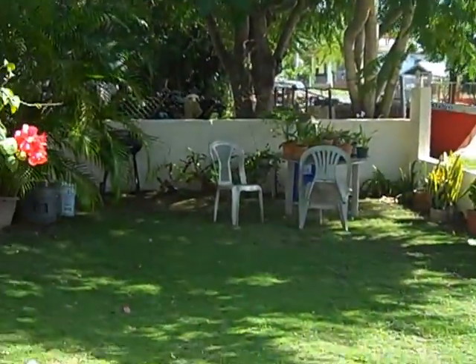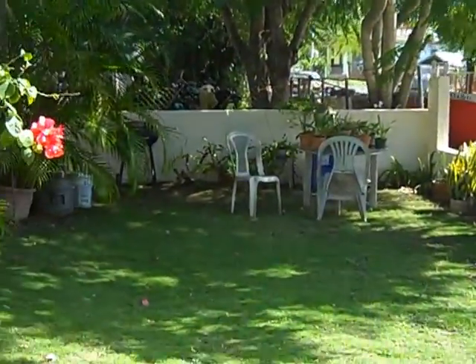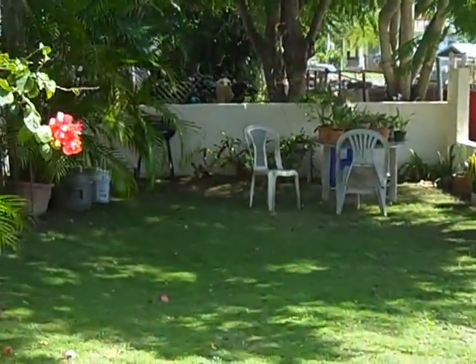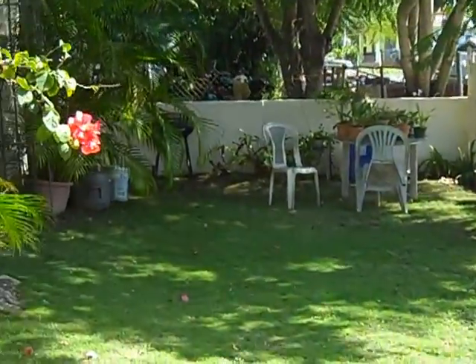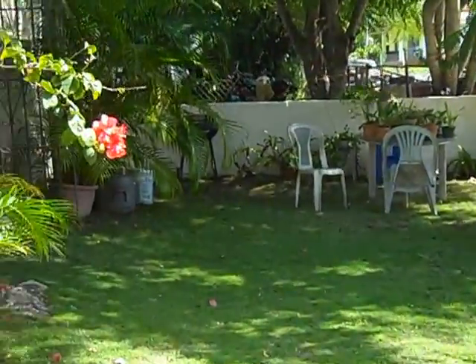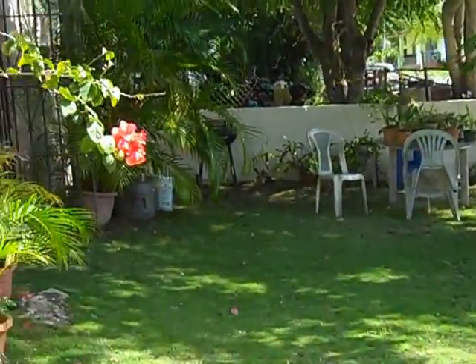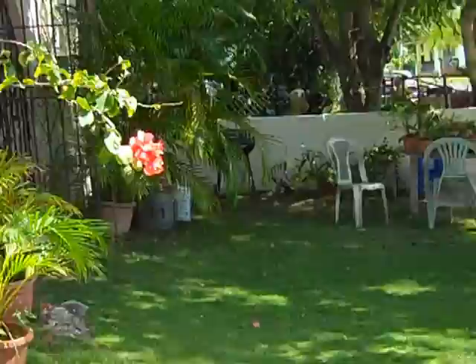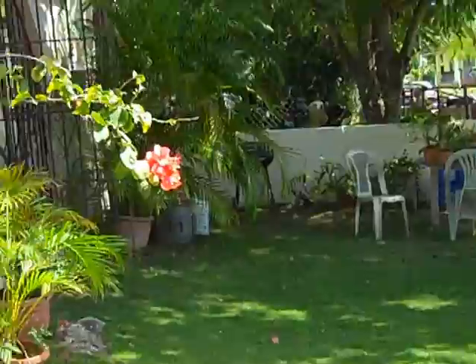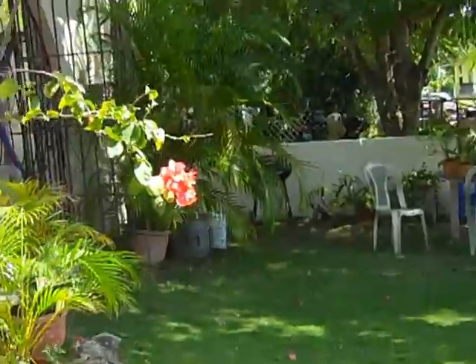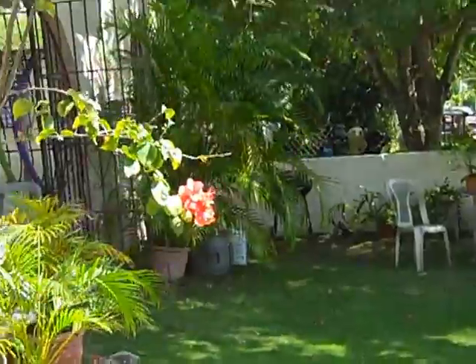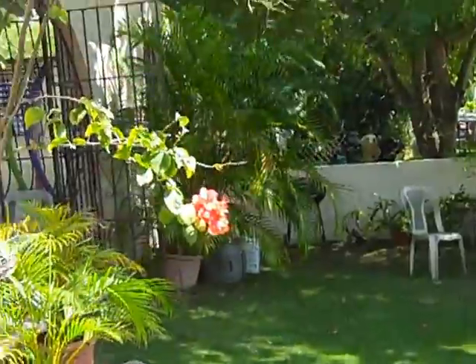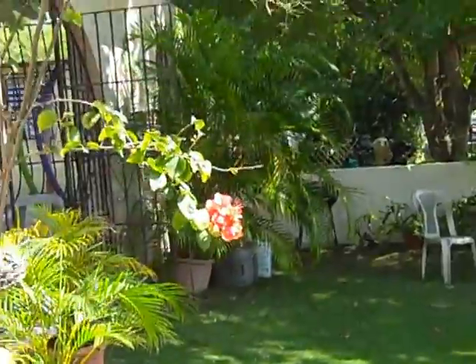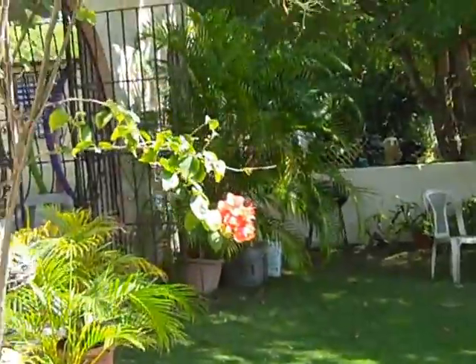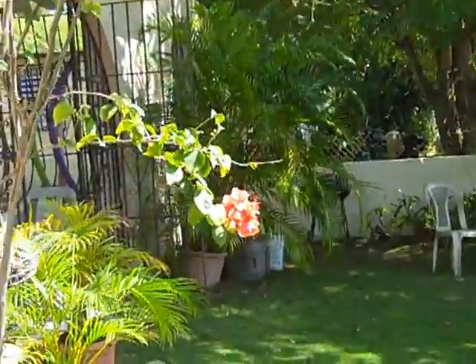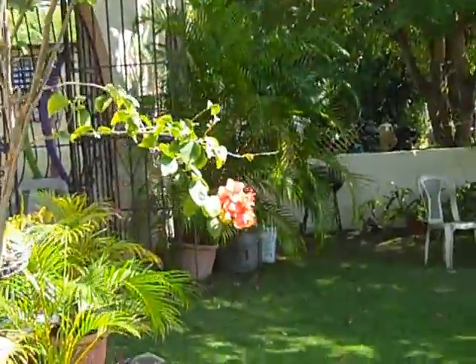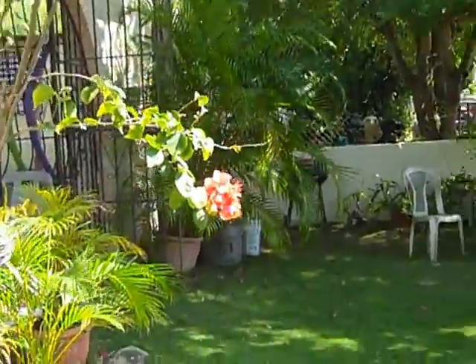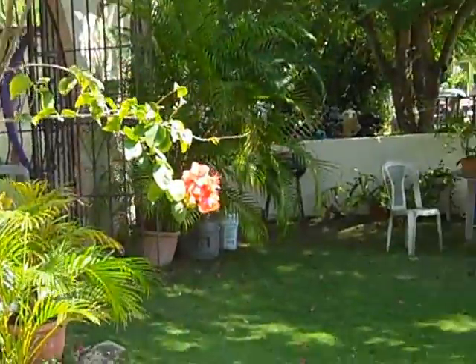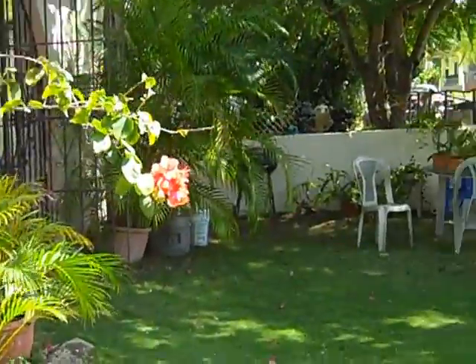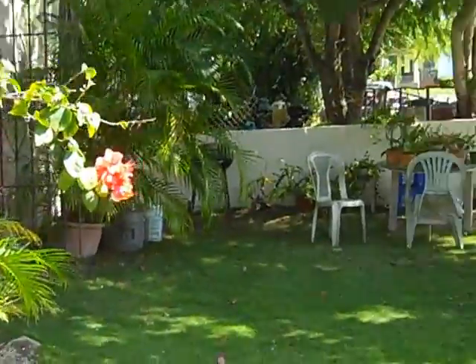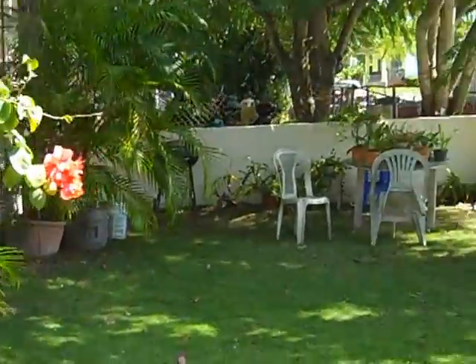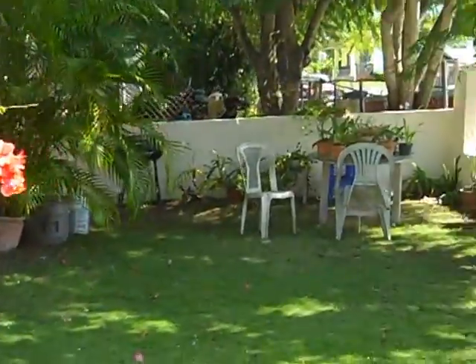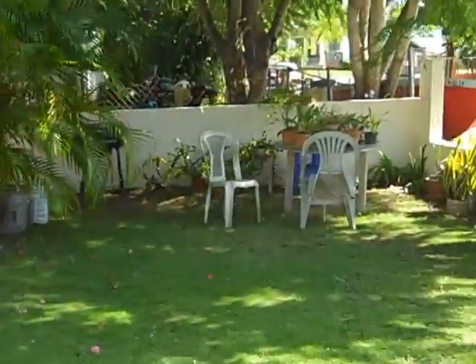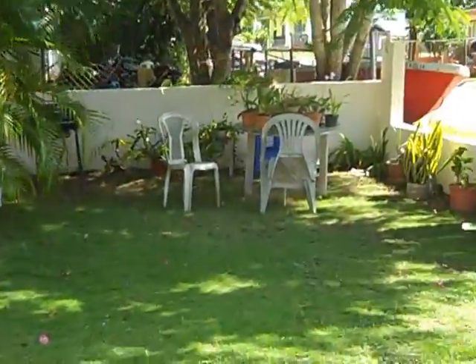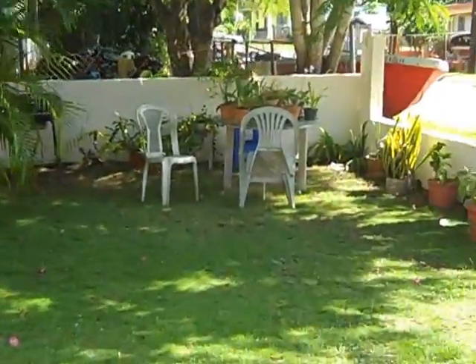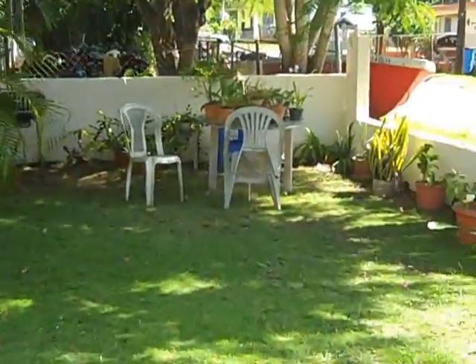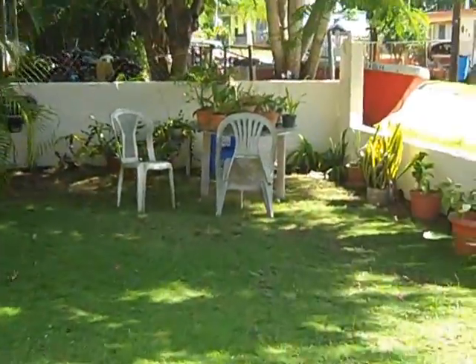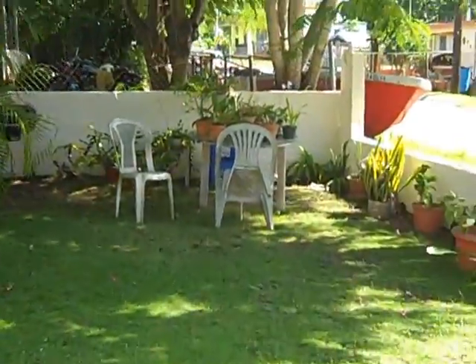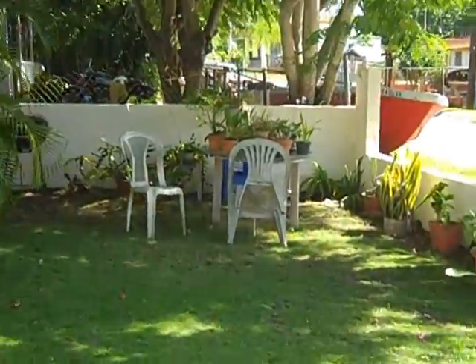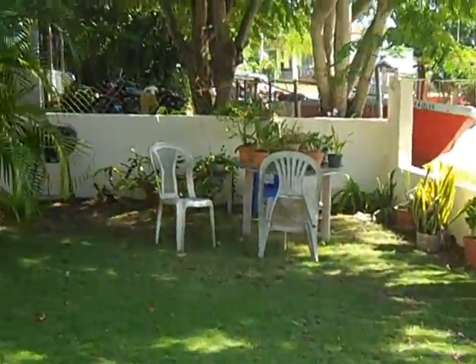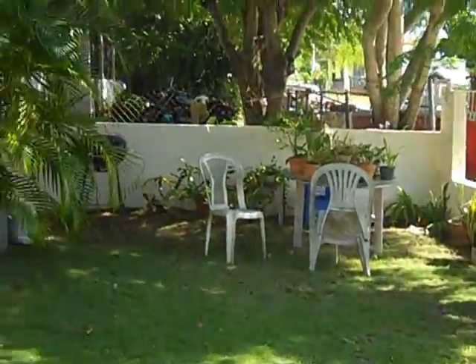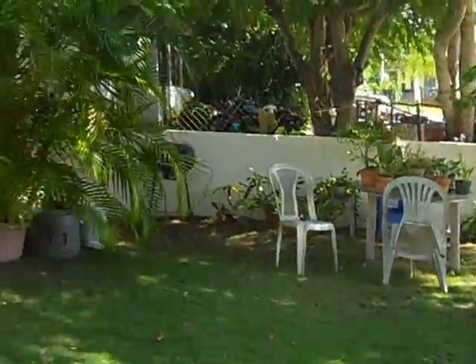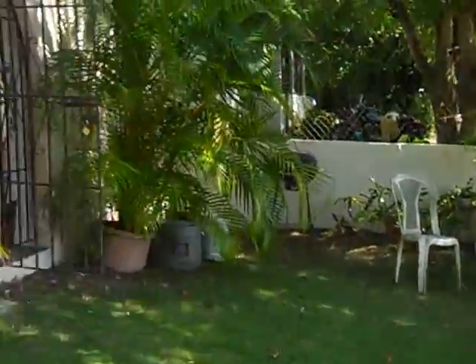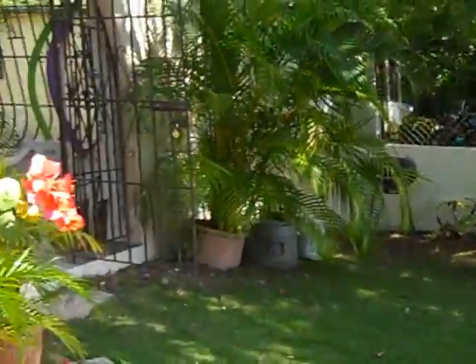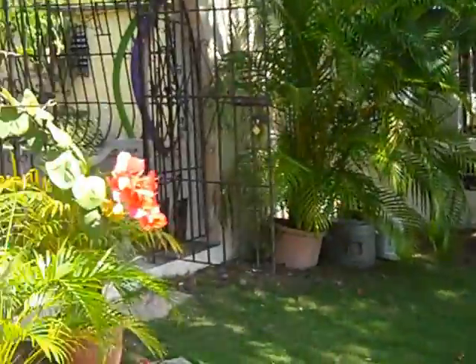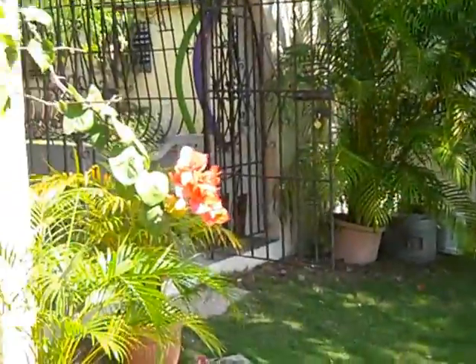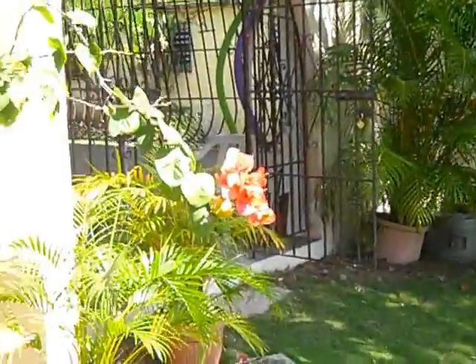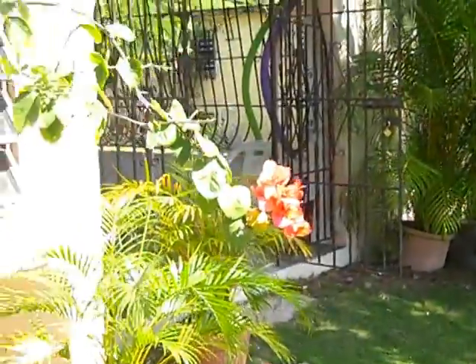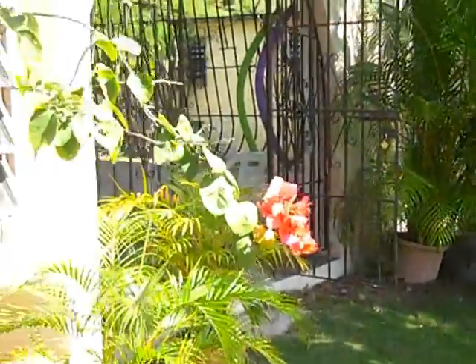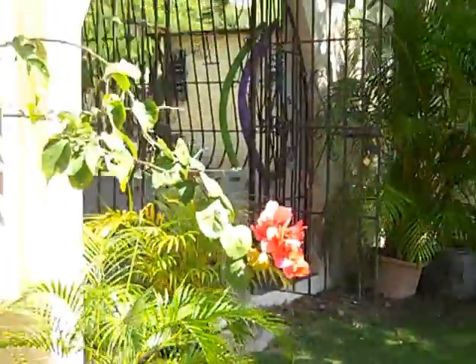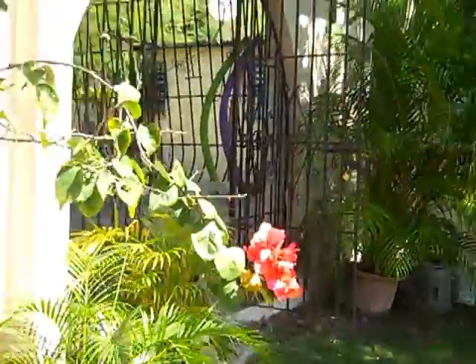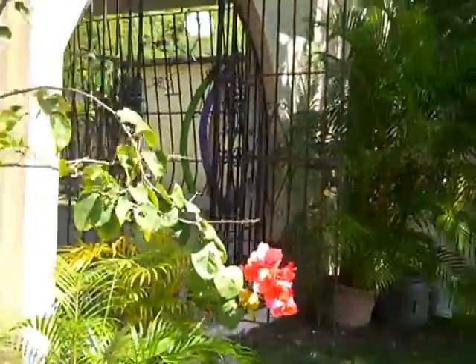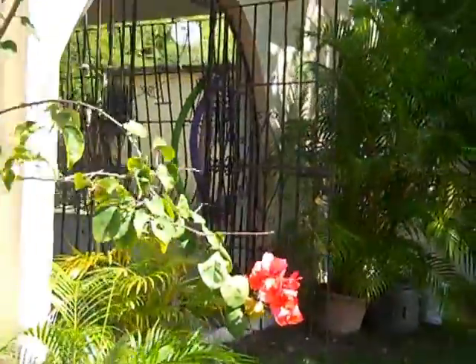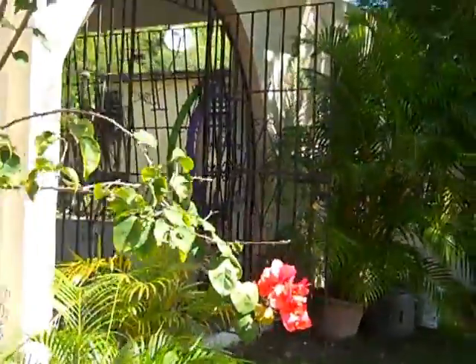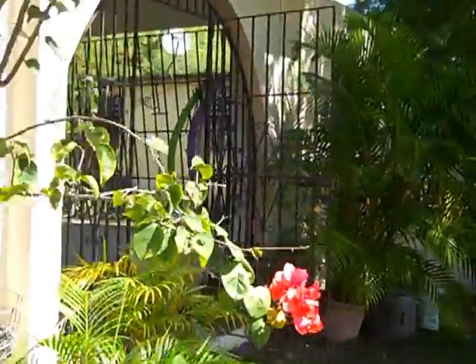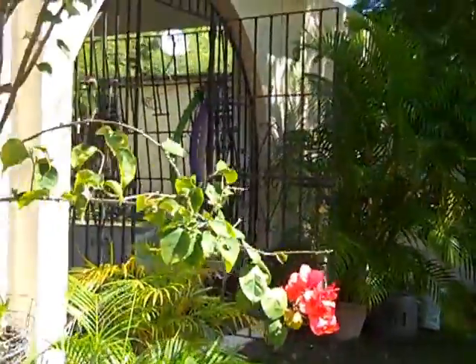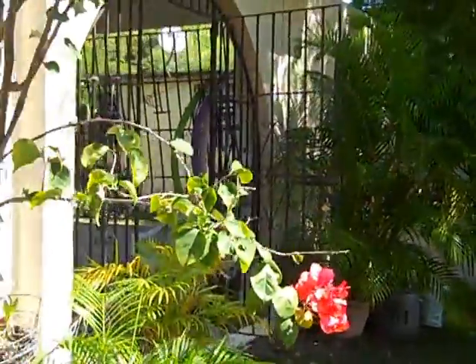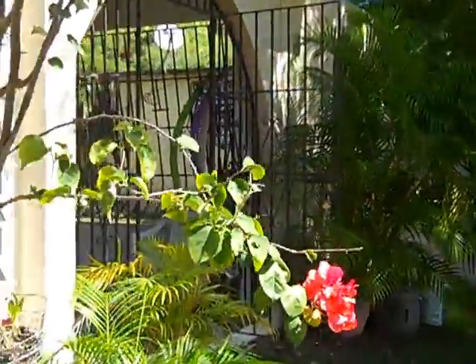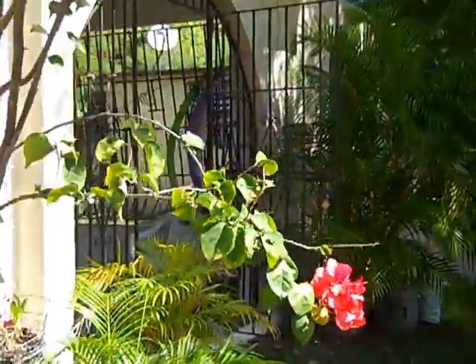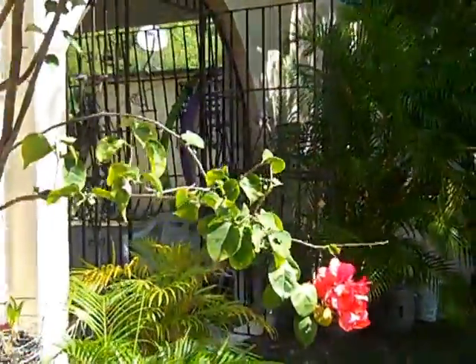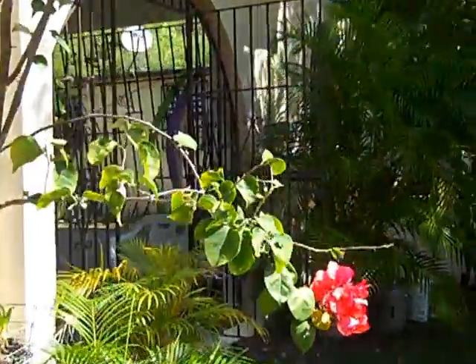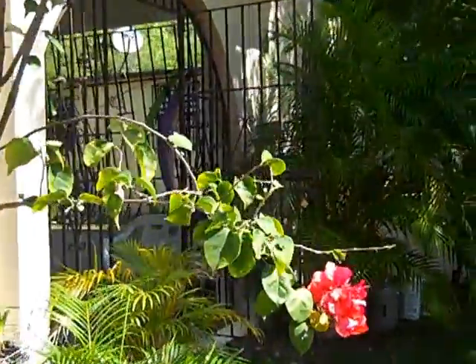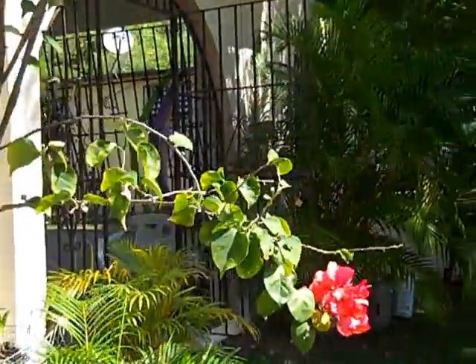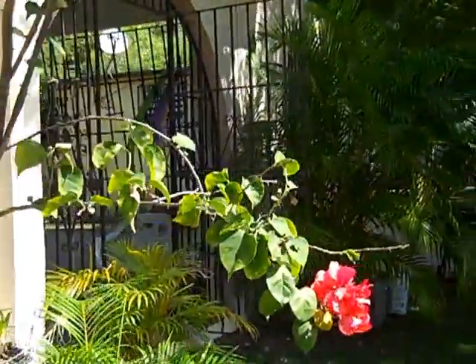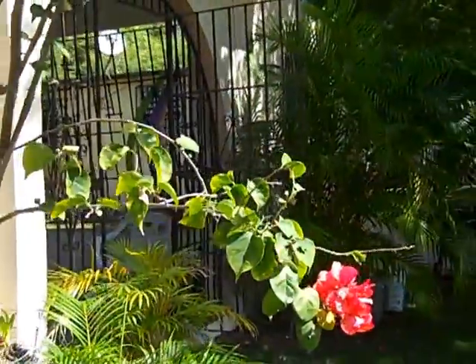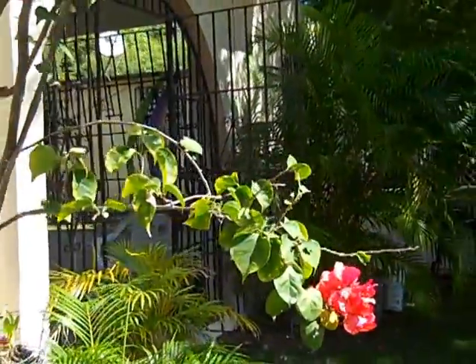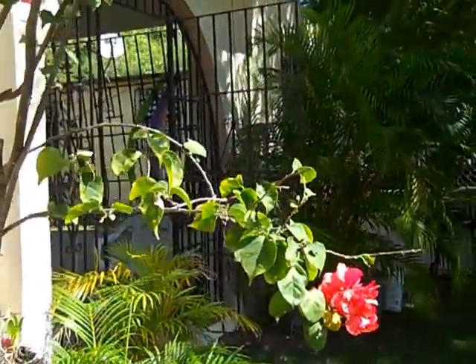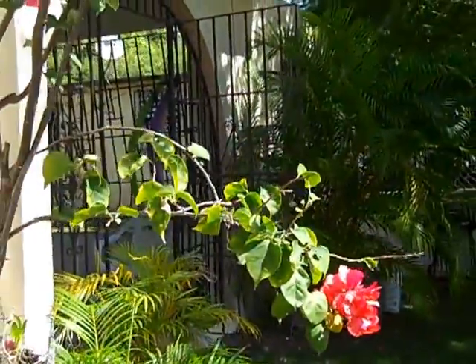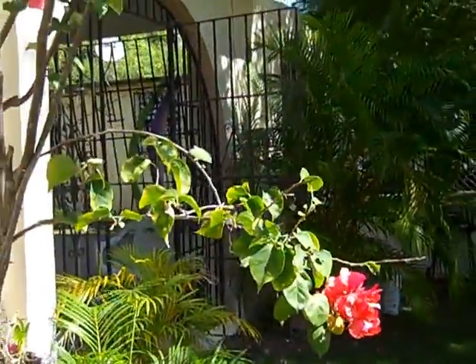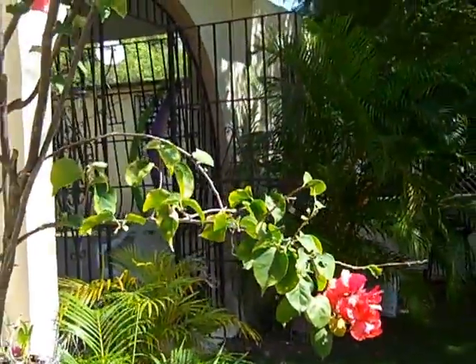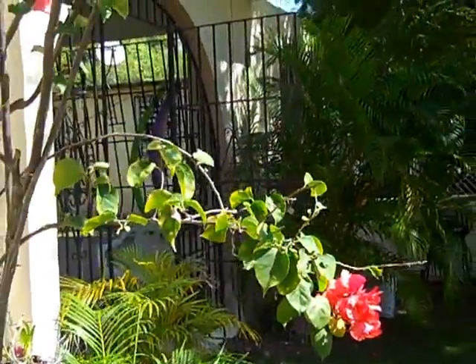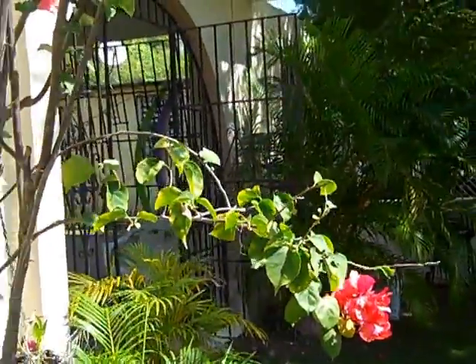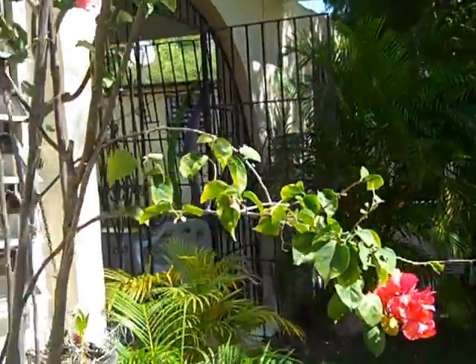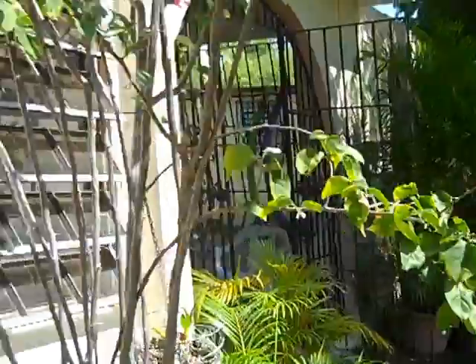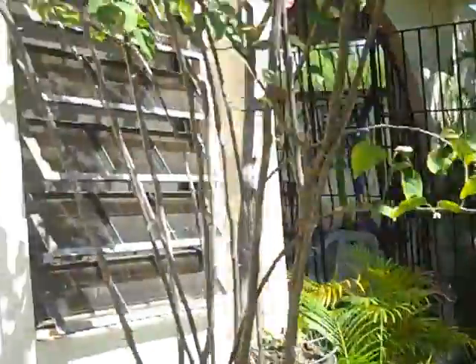Quiet street, very pleasant. Another carport or porch.